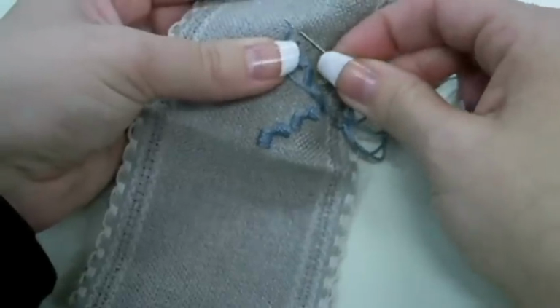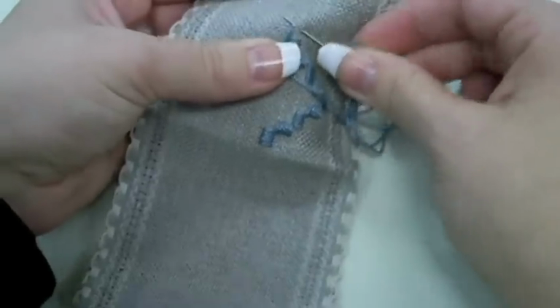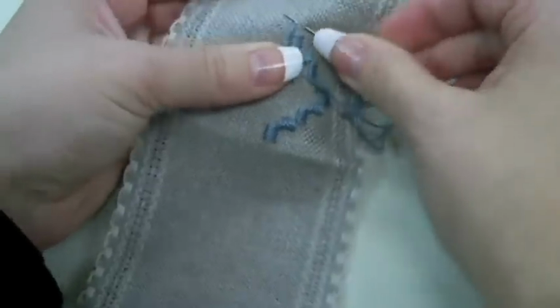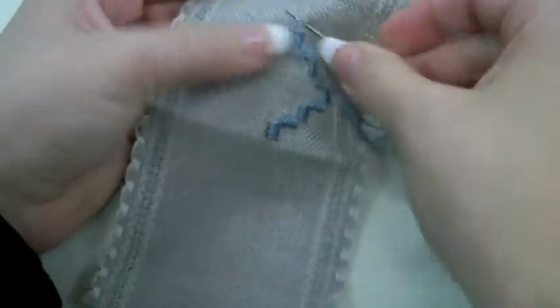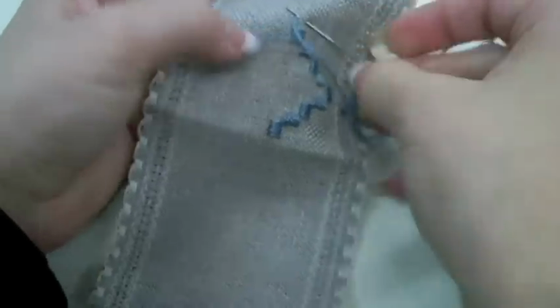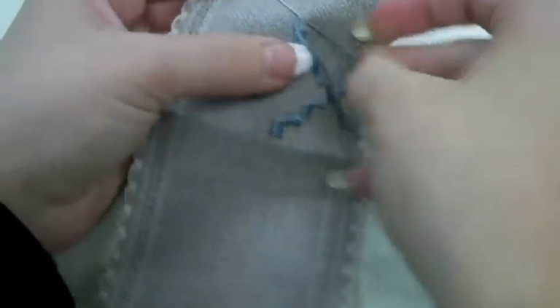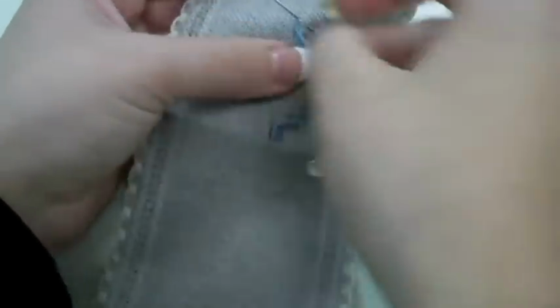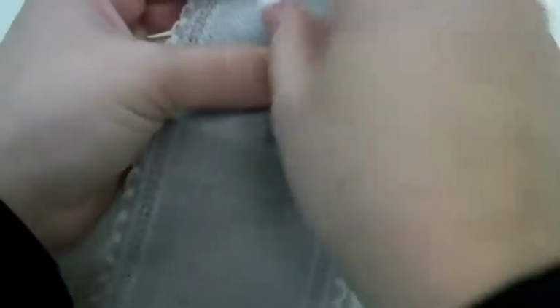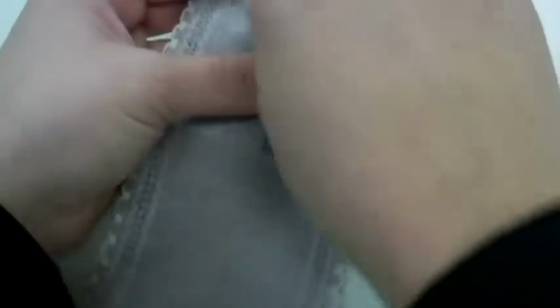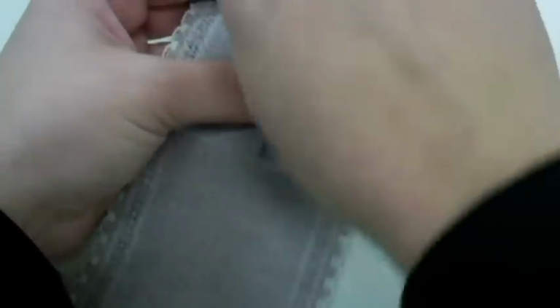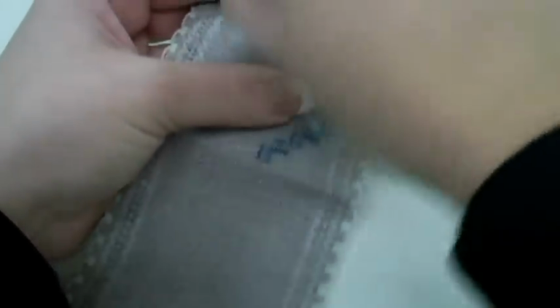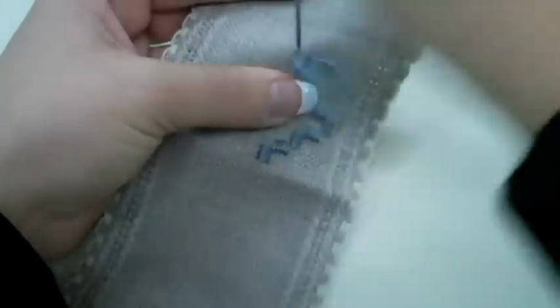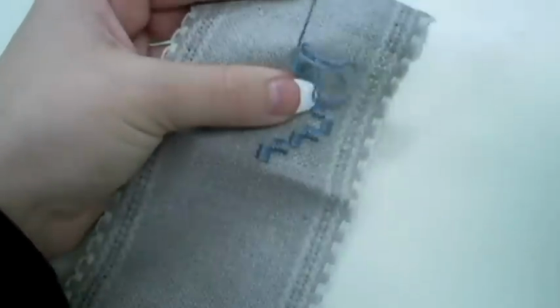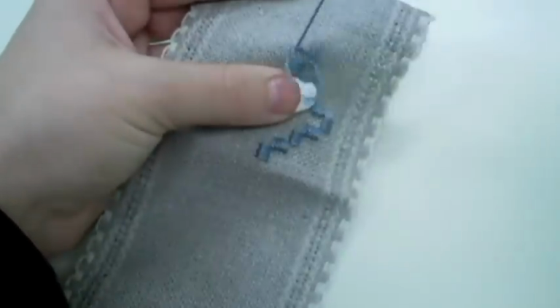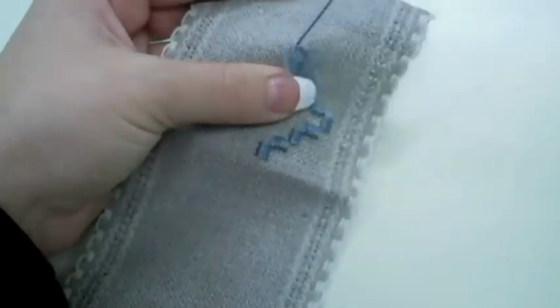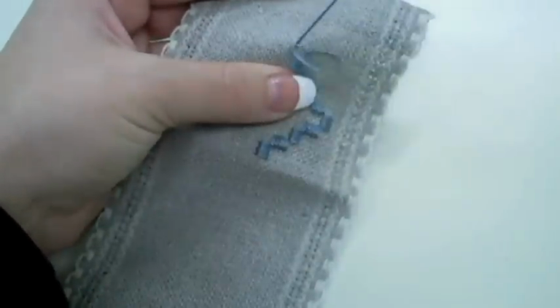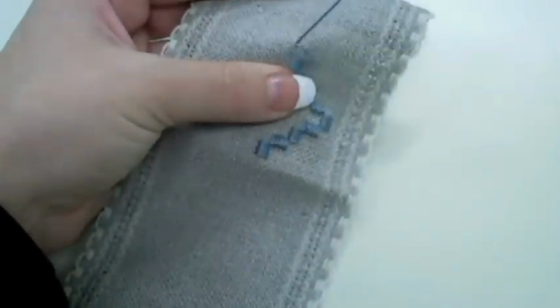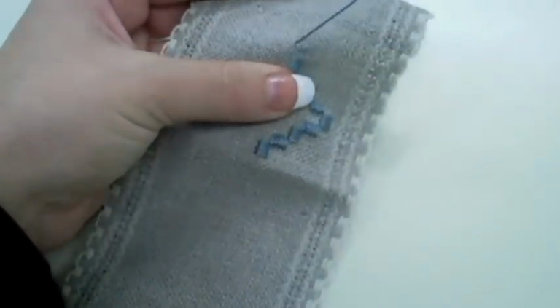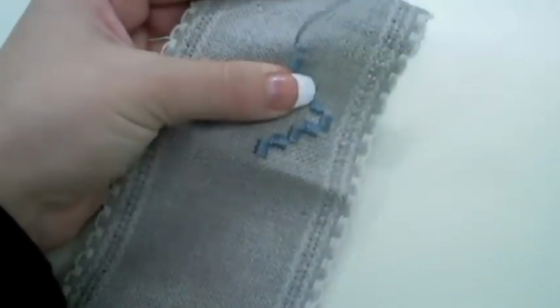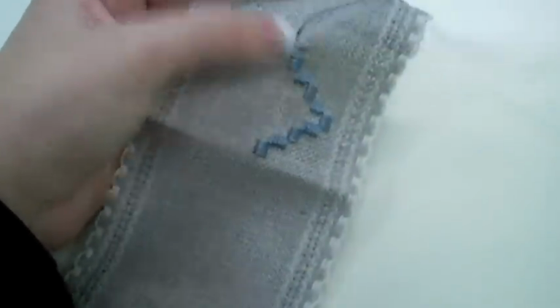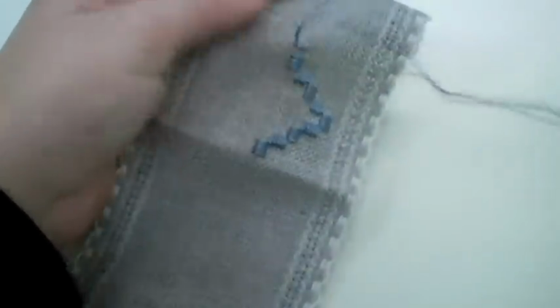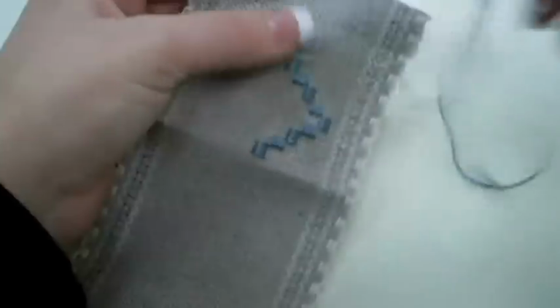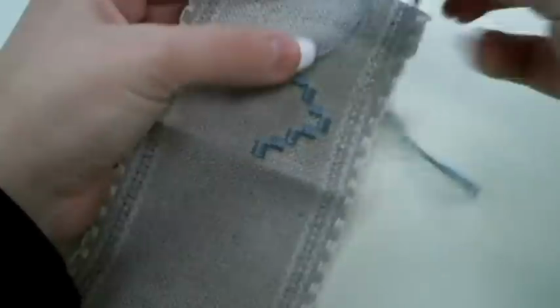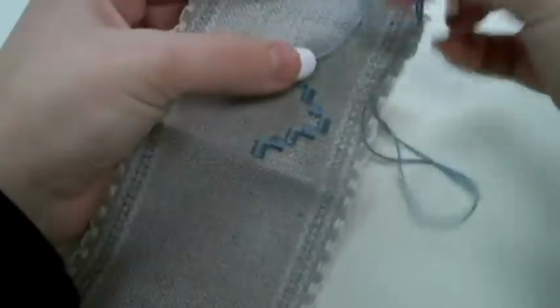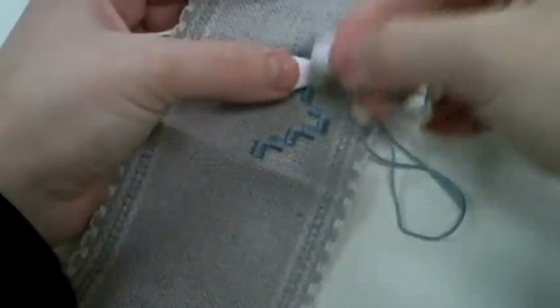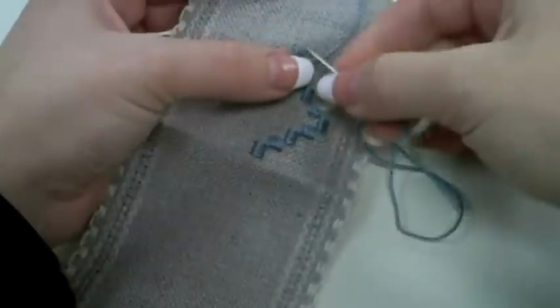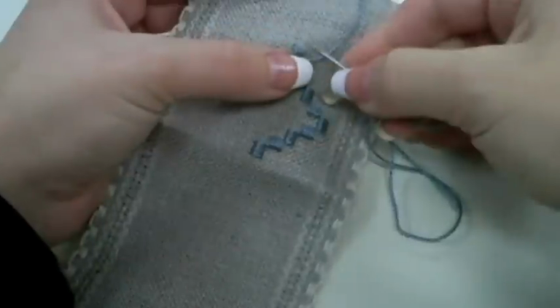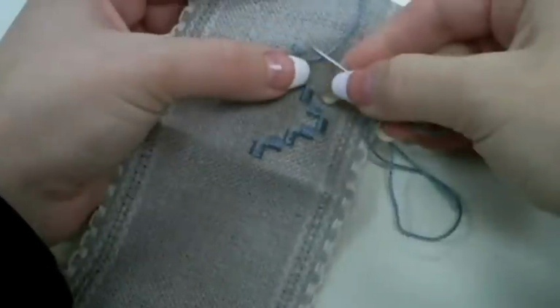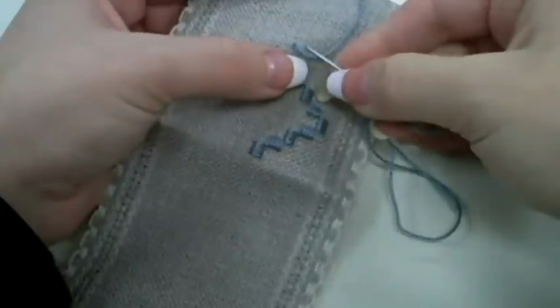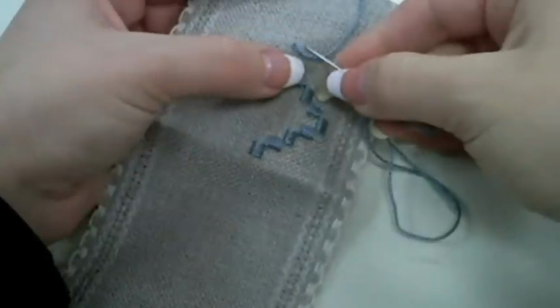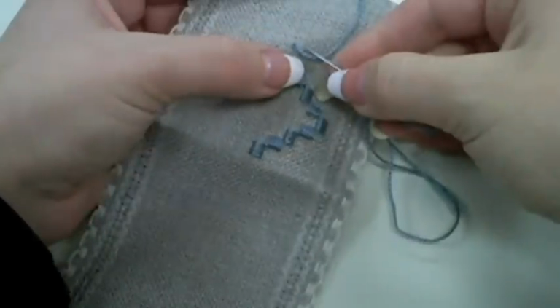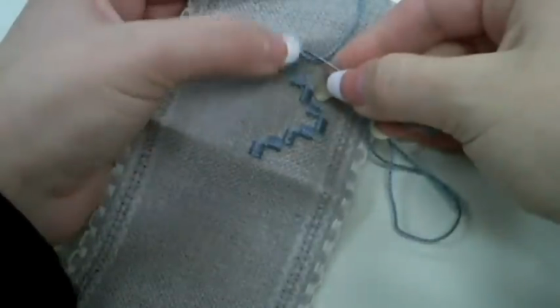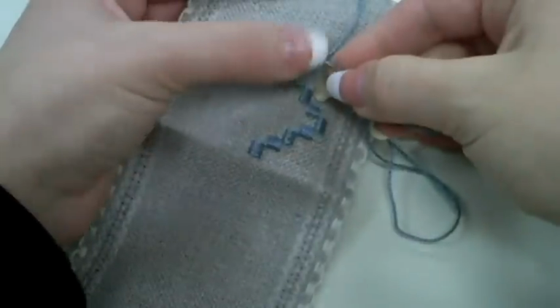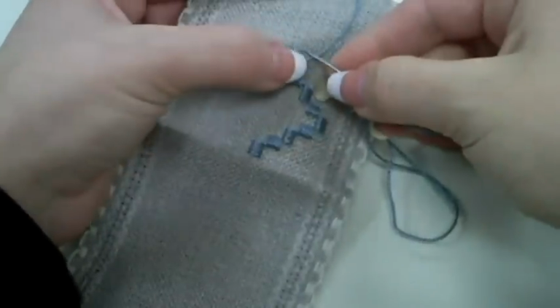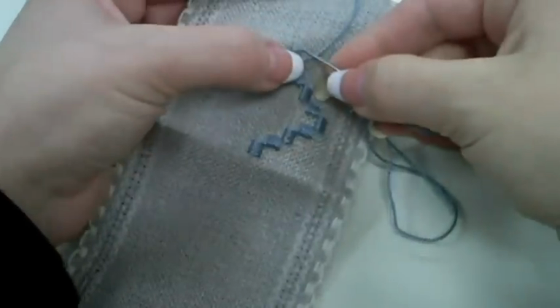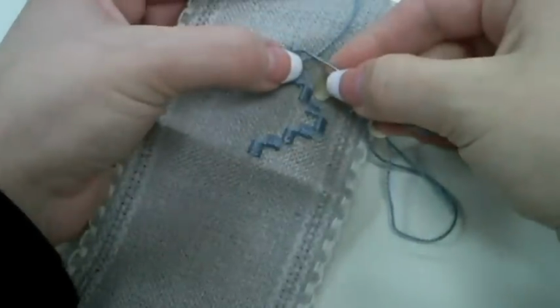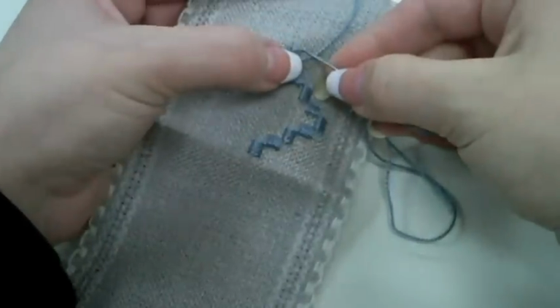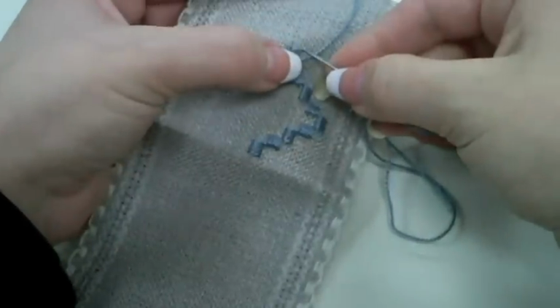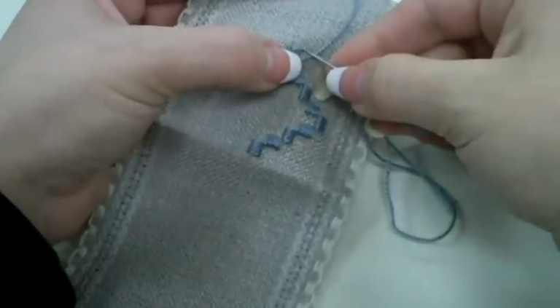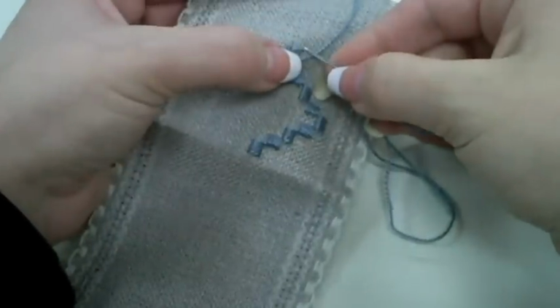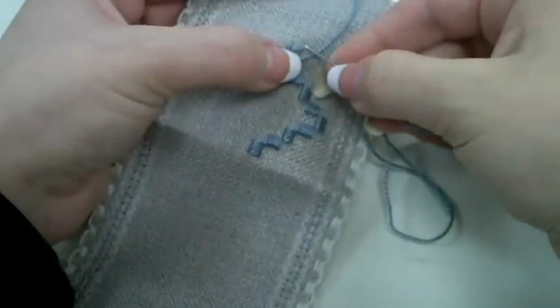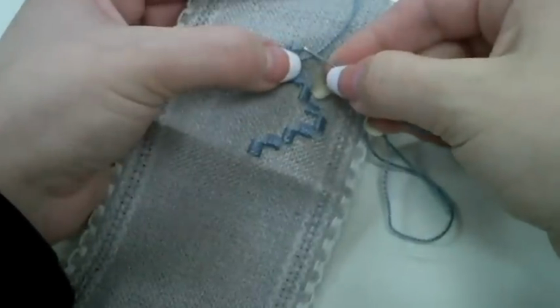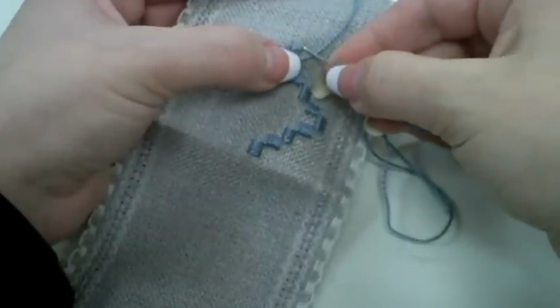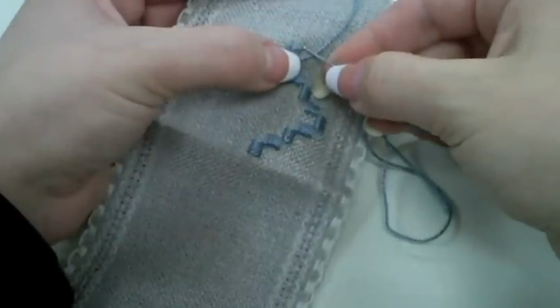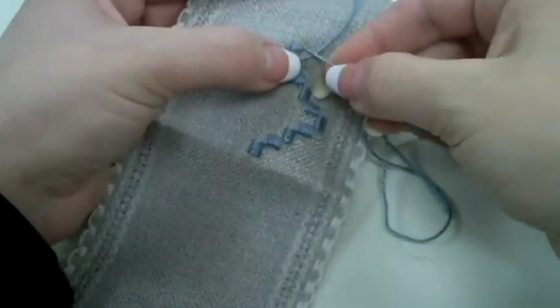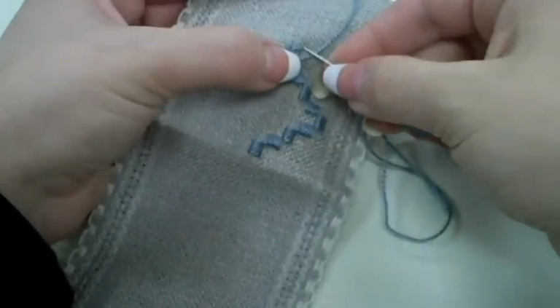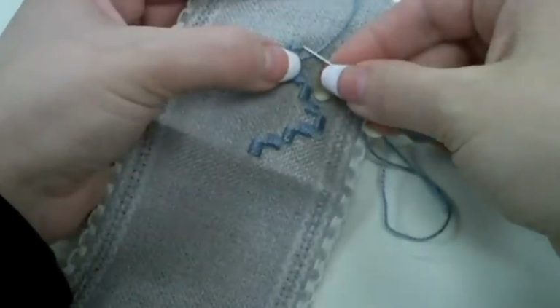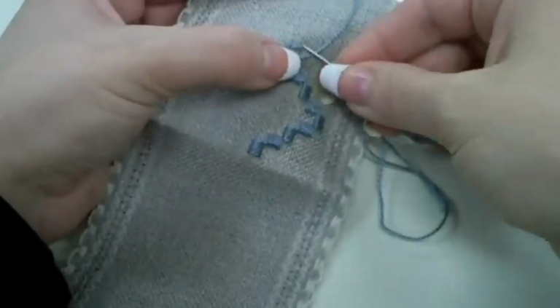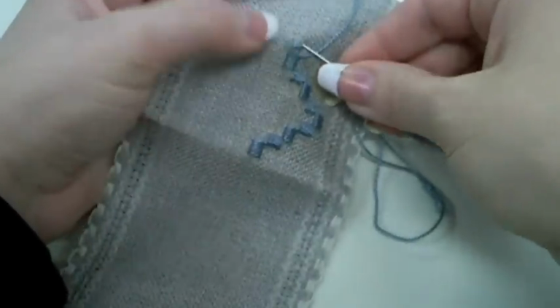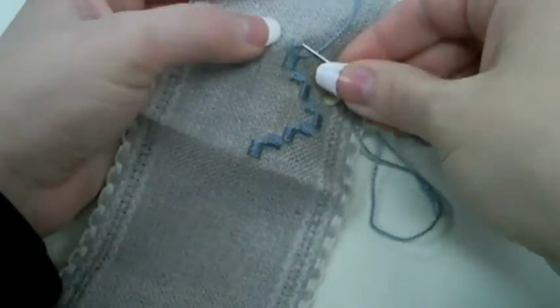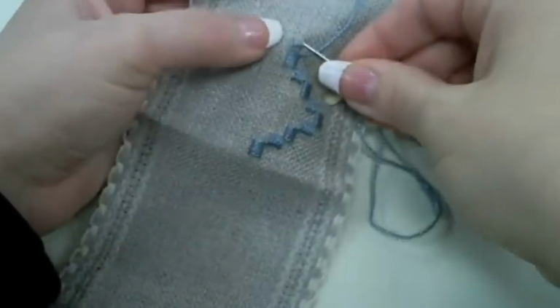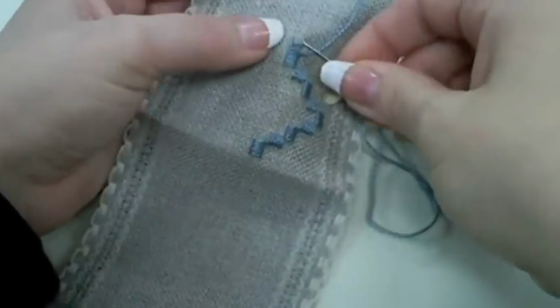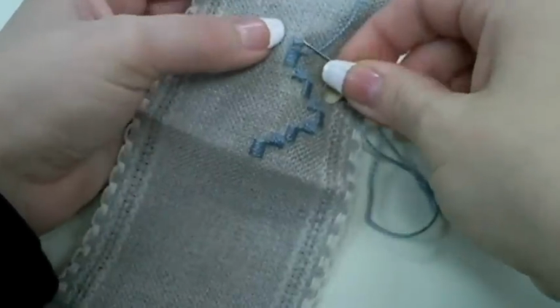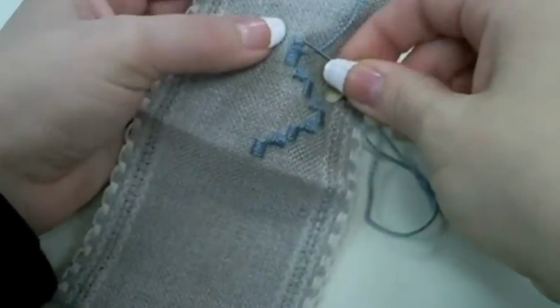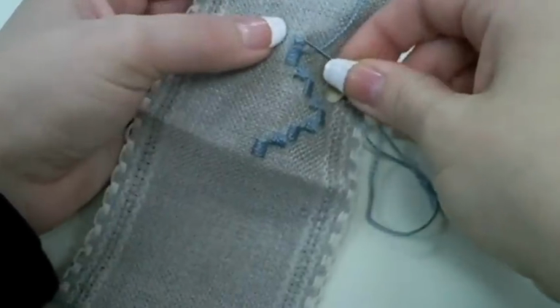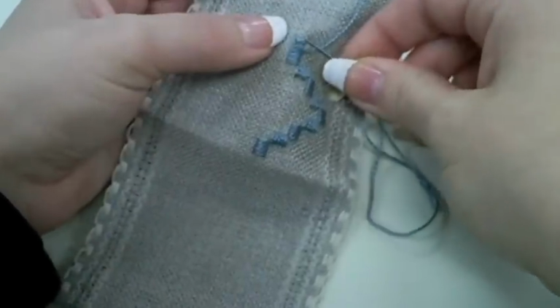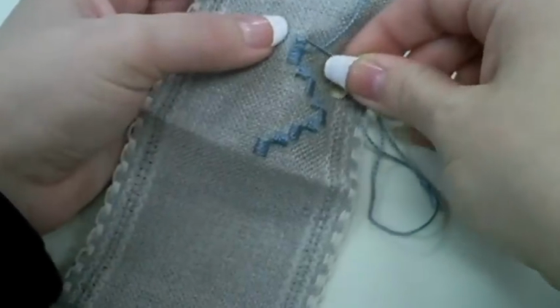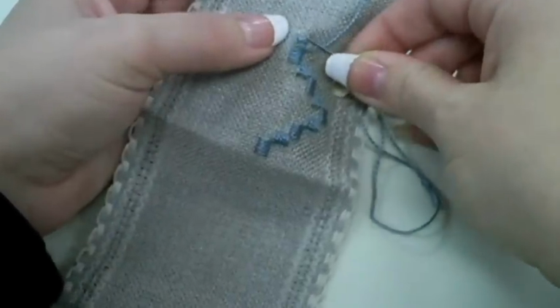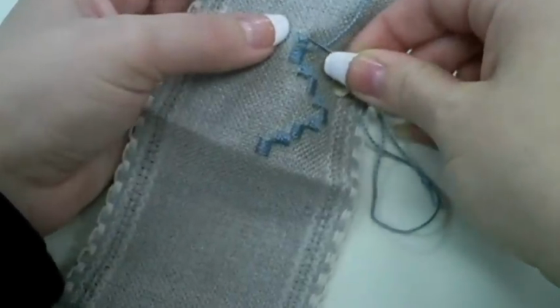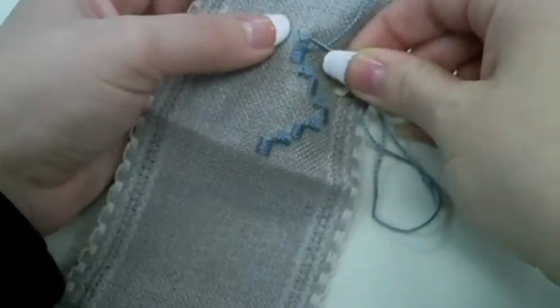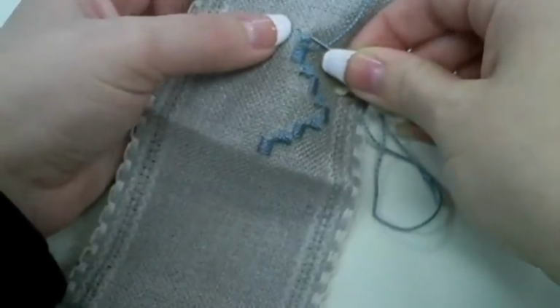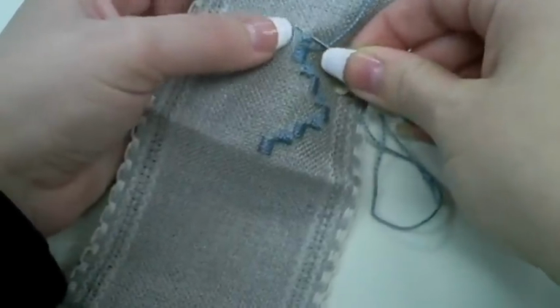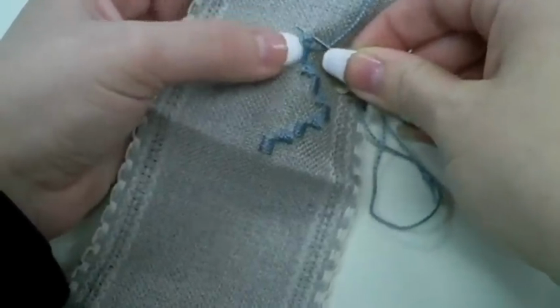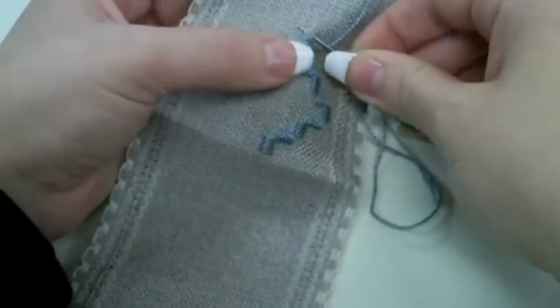The goal for Hardanger is to keep the back side of your piece as neat as the front side of your piece.